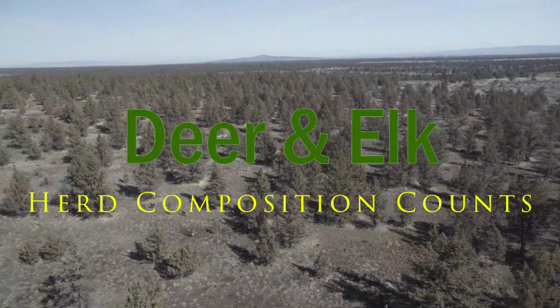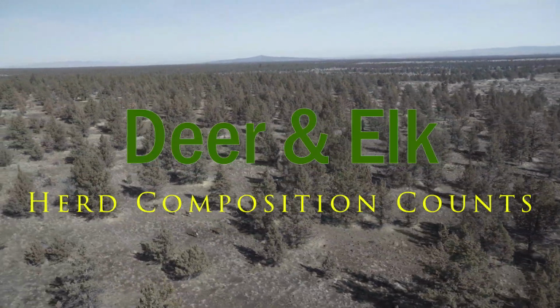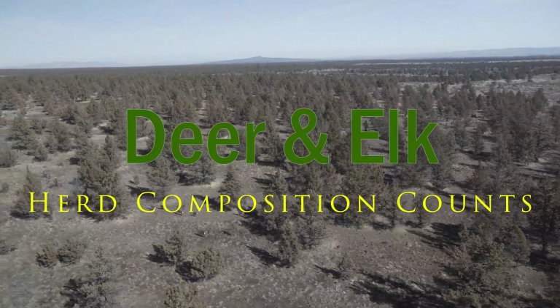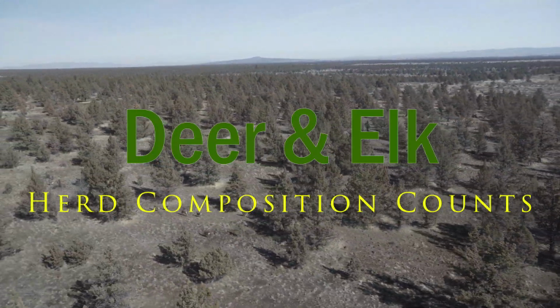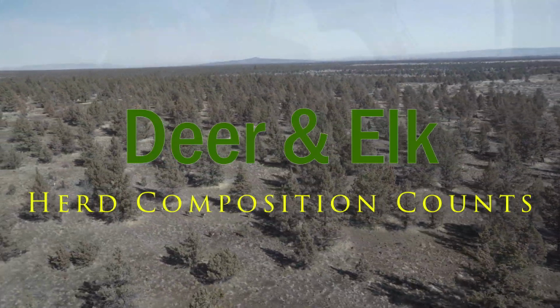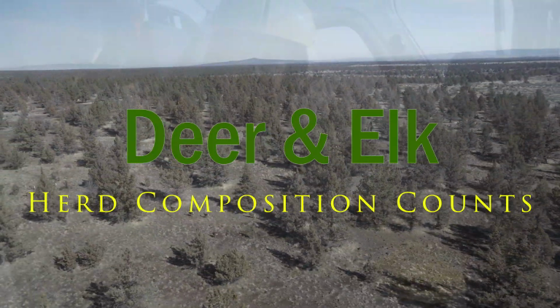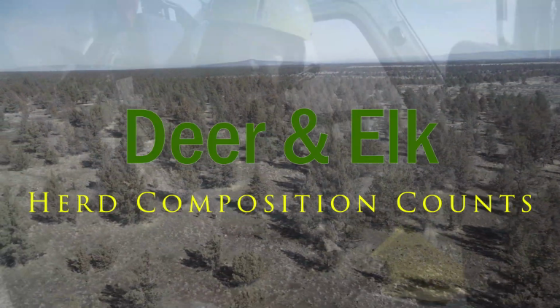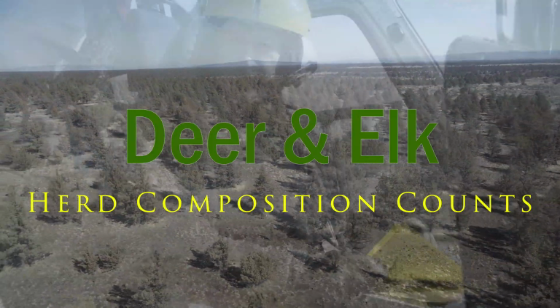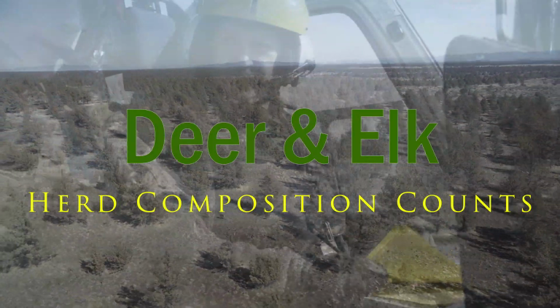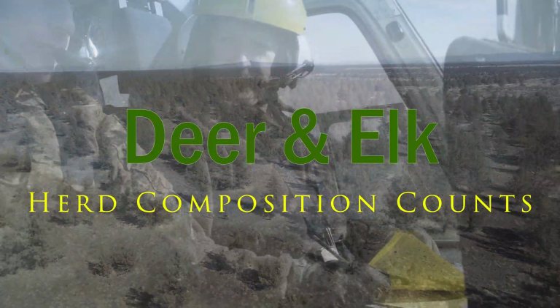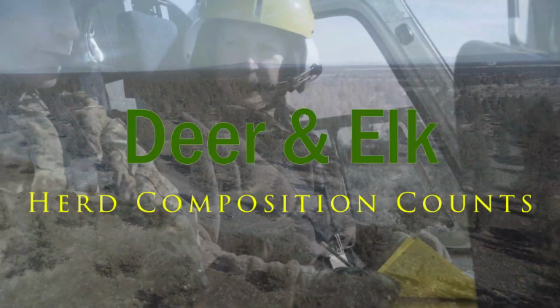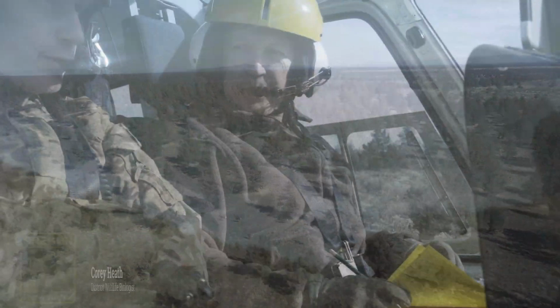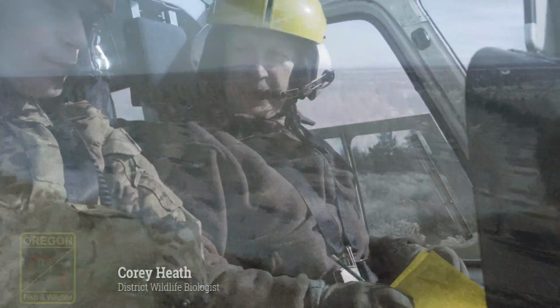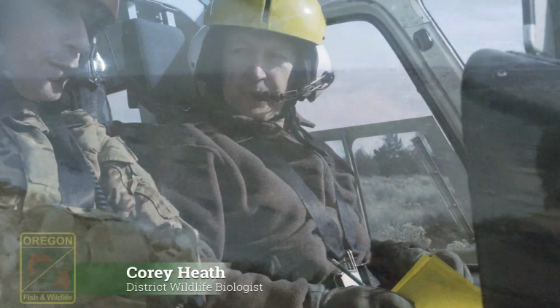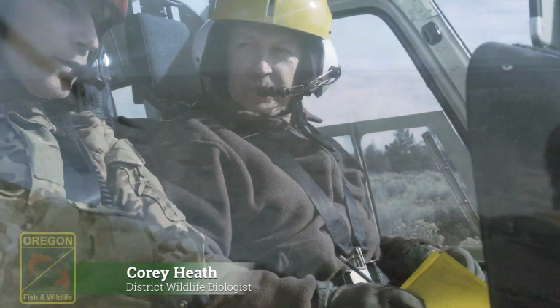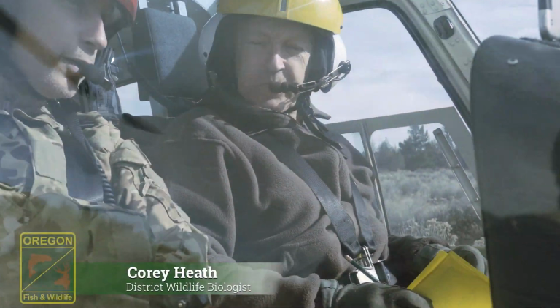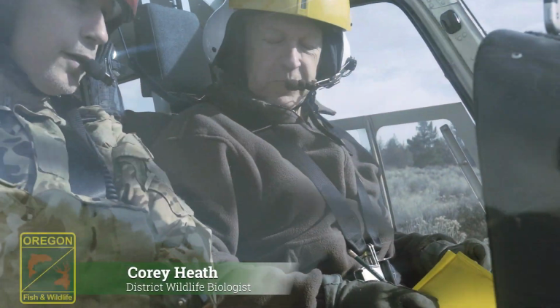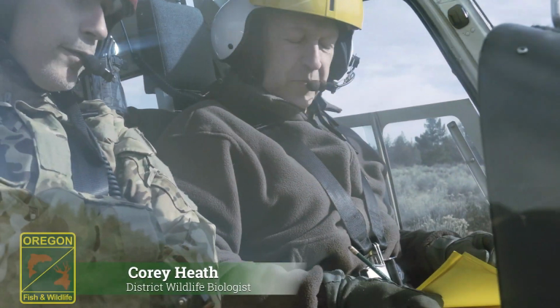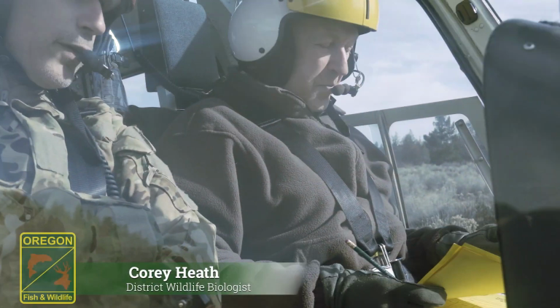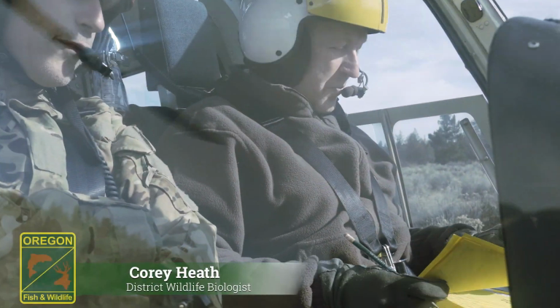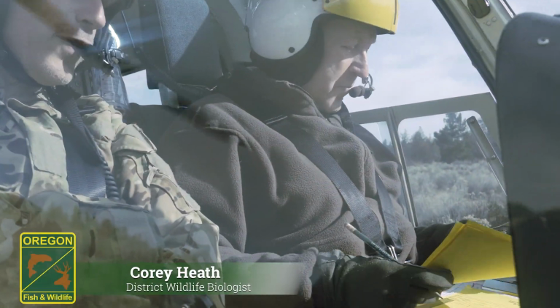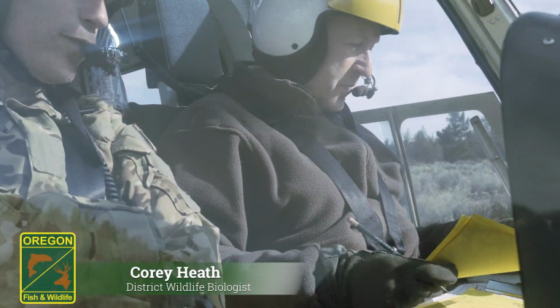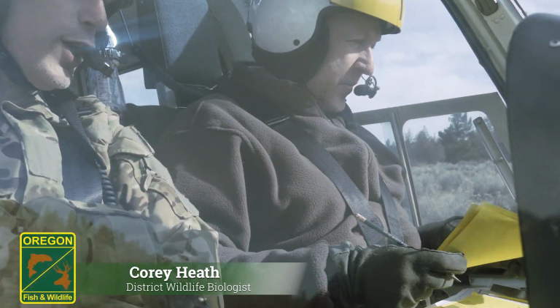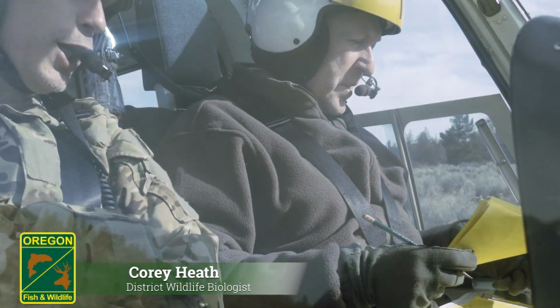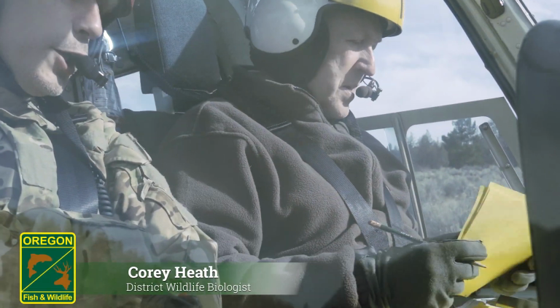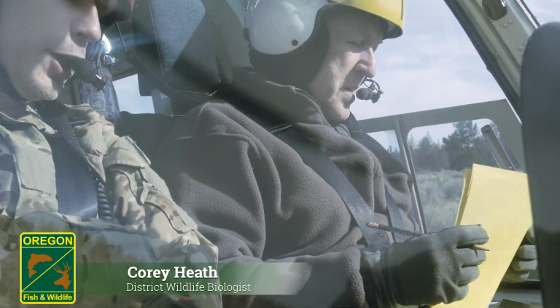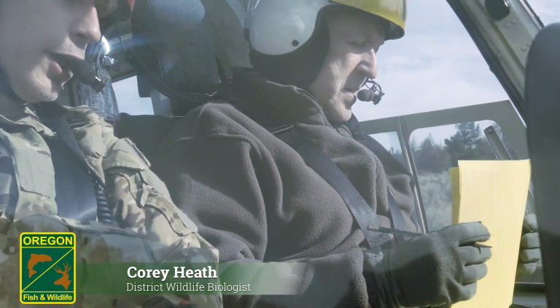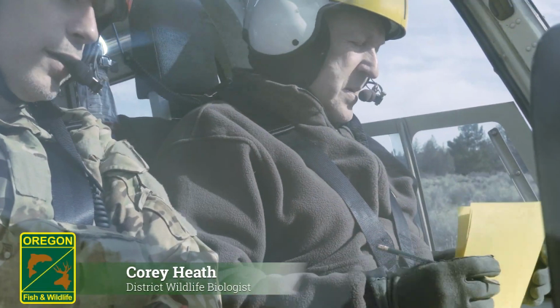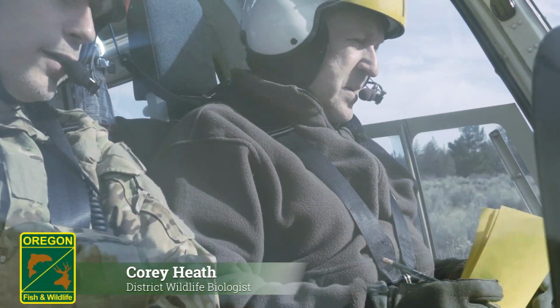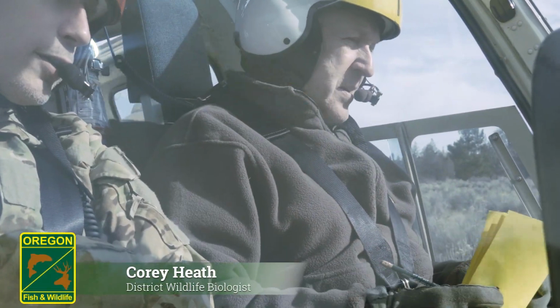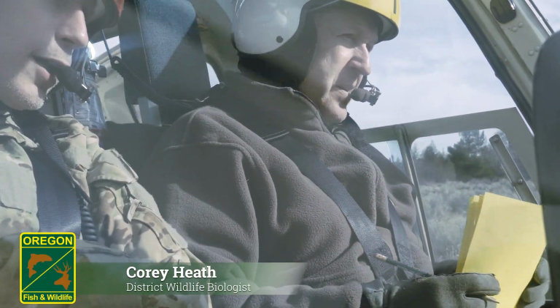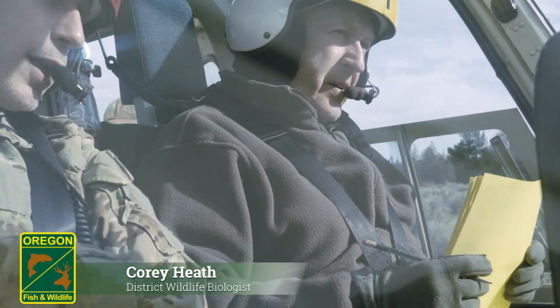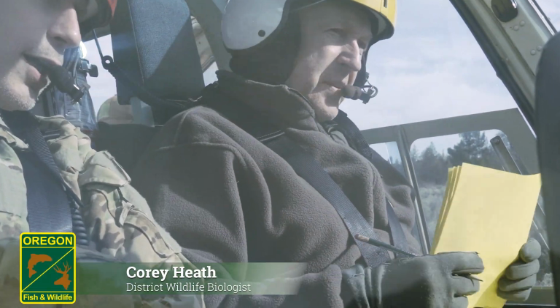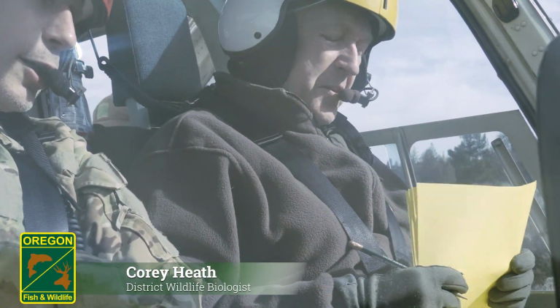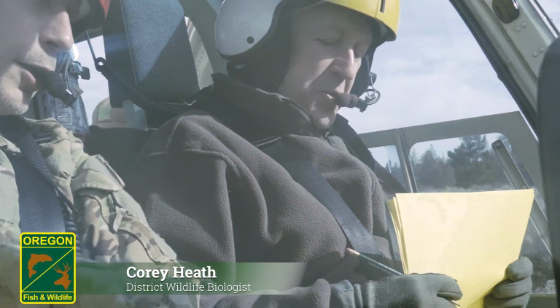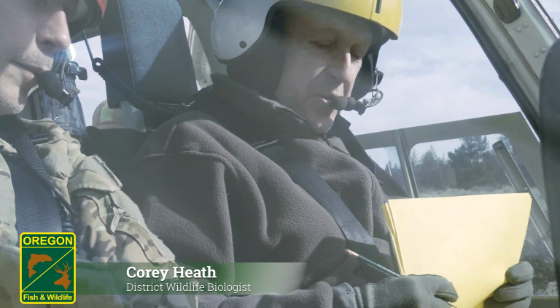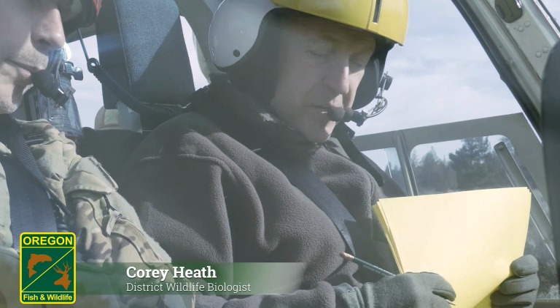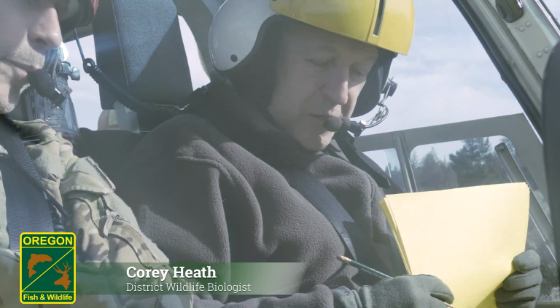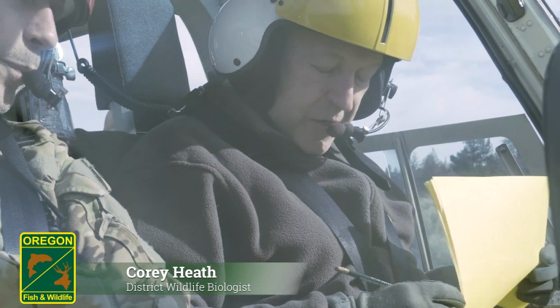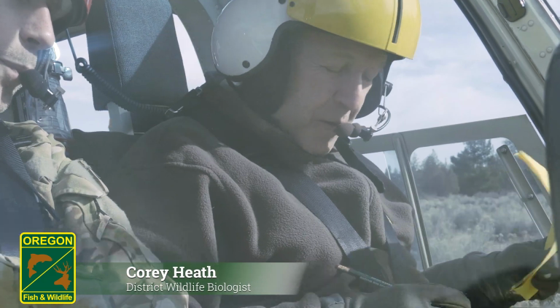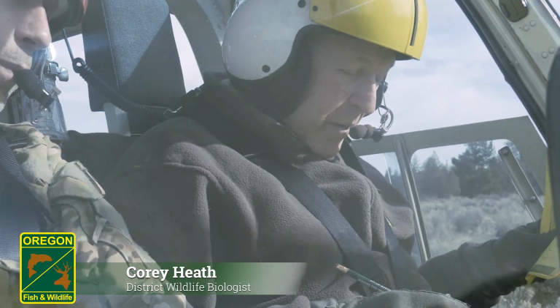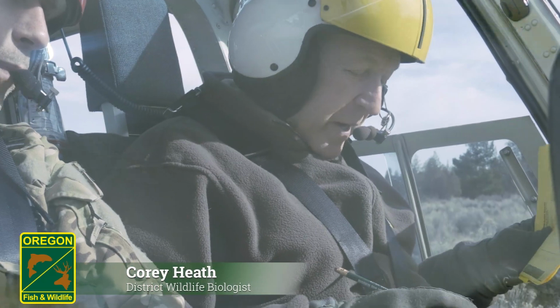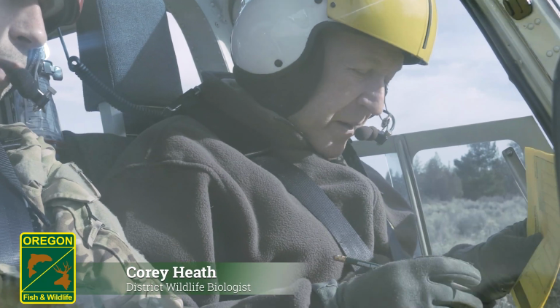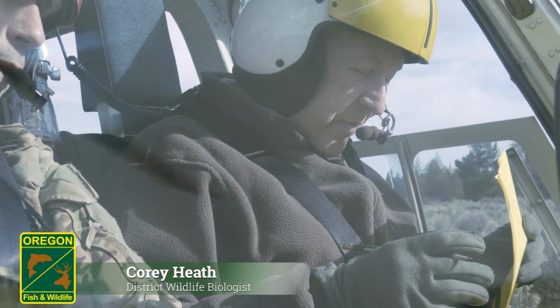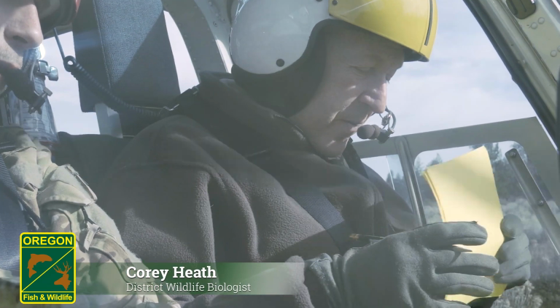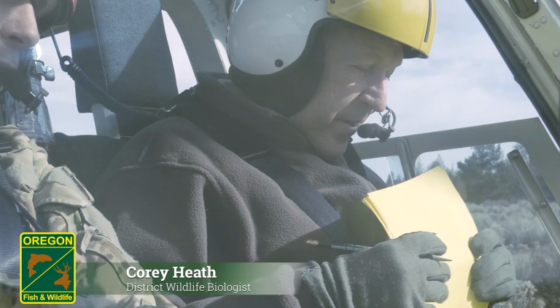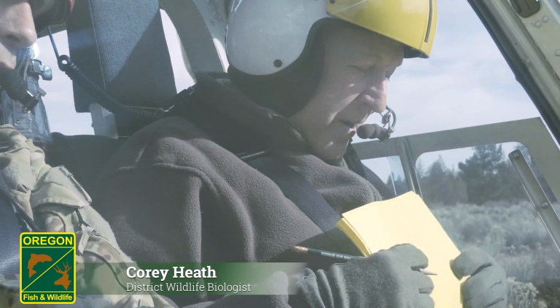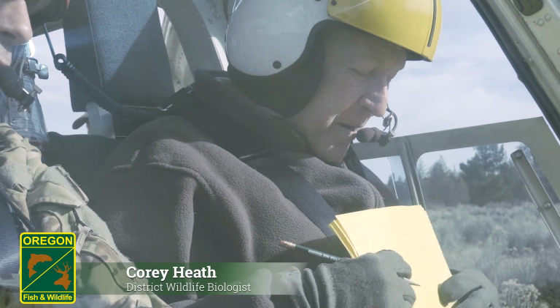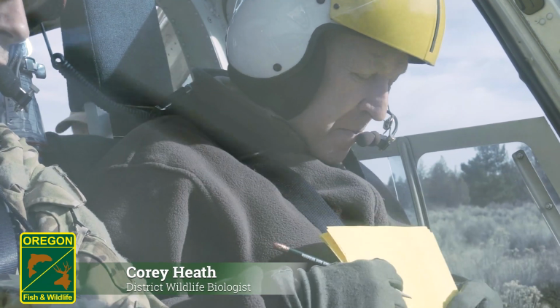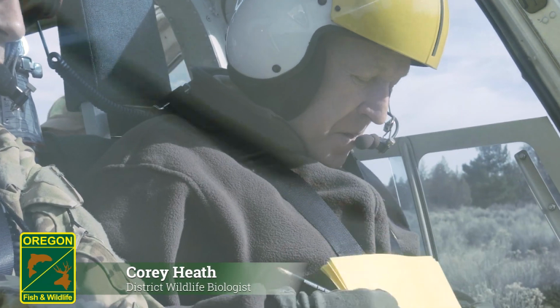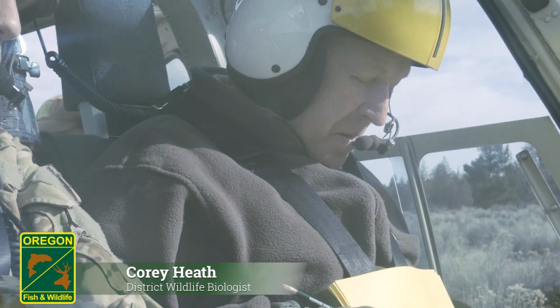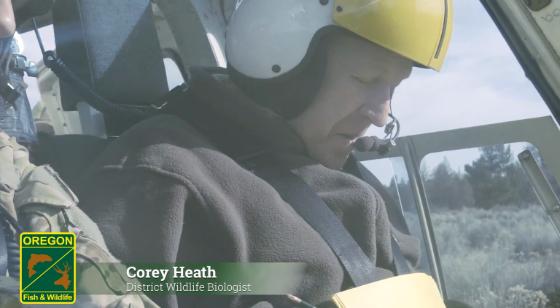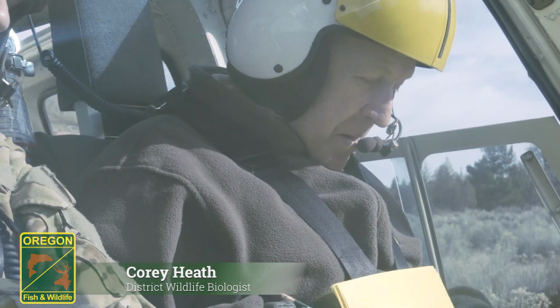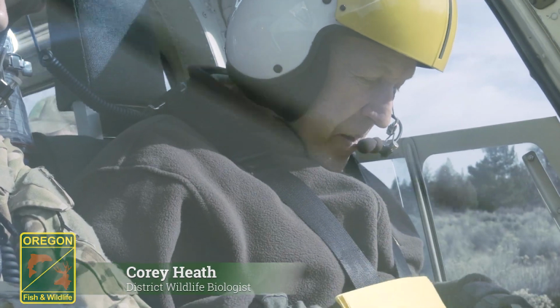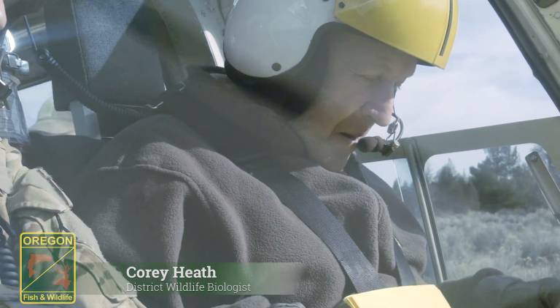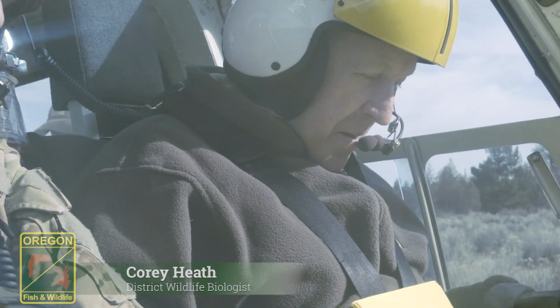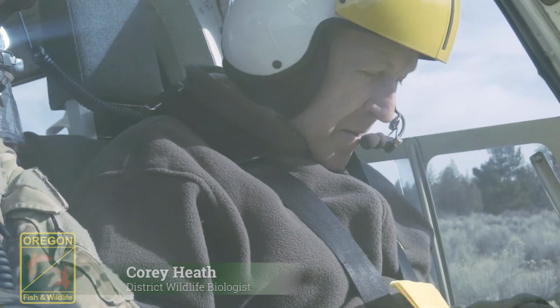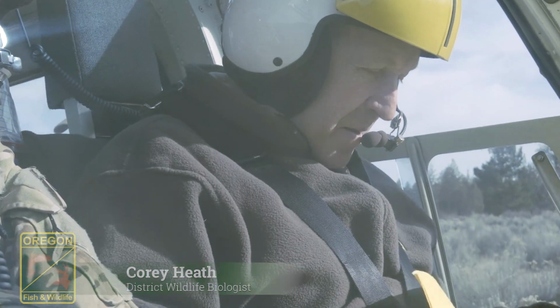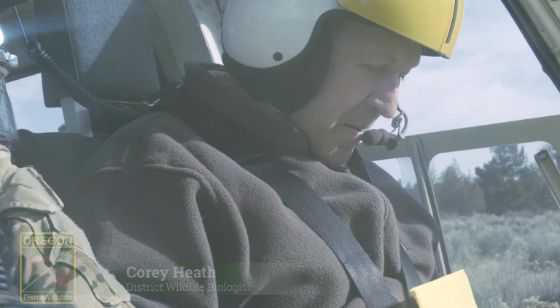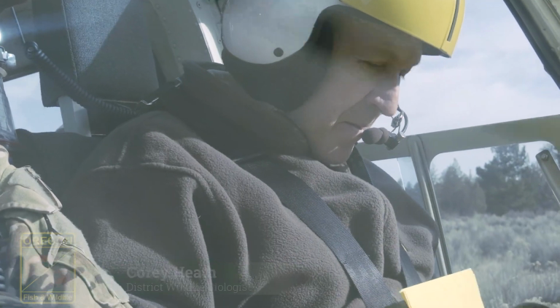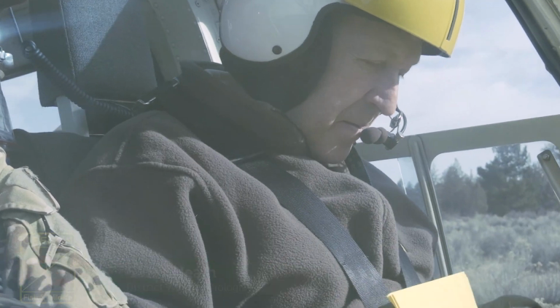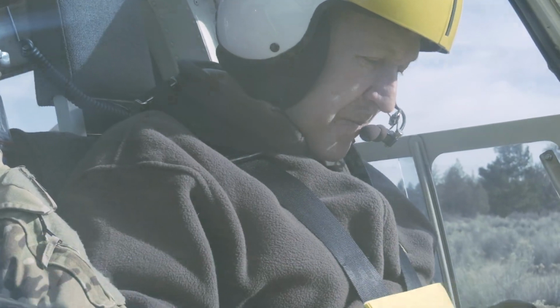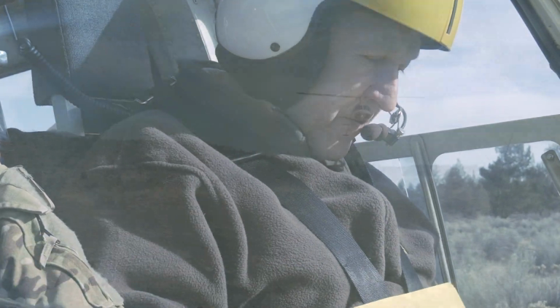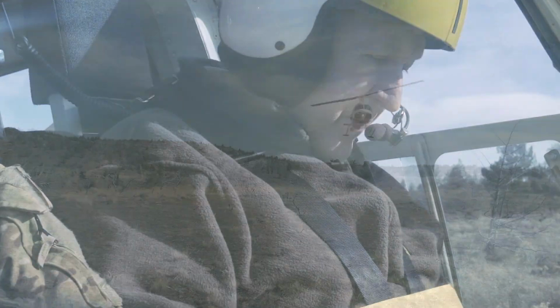What we're doing today is deer and elk herd composition counts, as we call it. We're doing it from a helicopter.